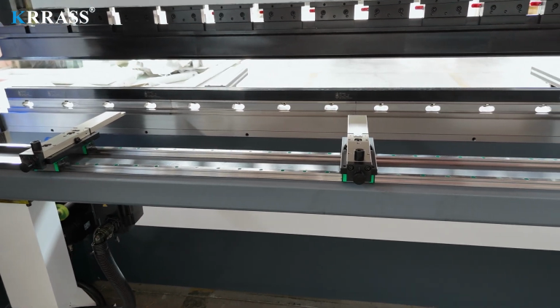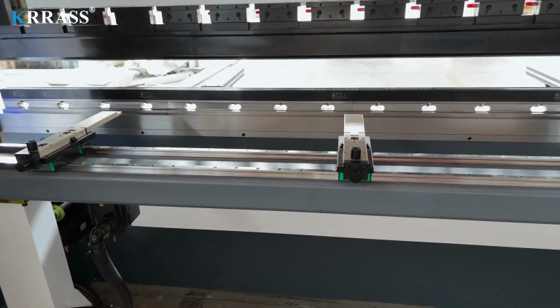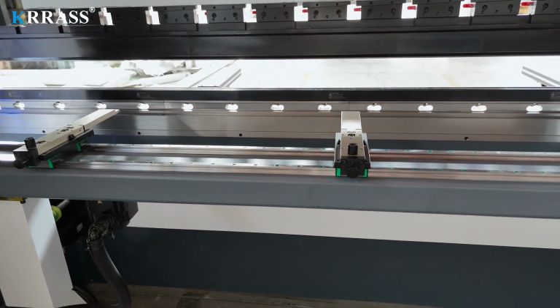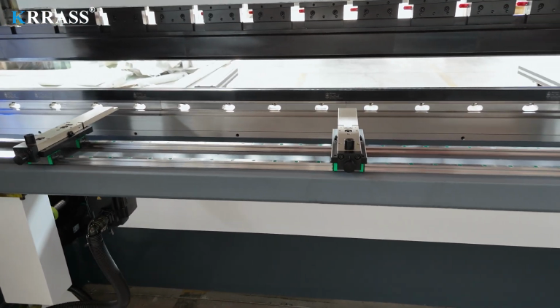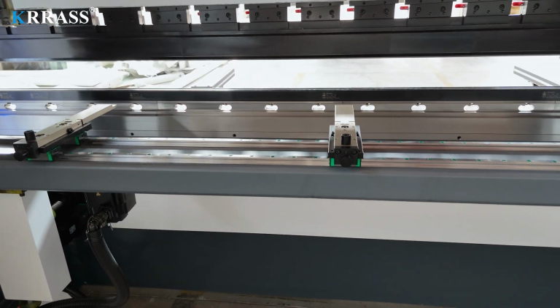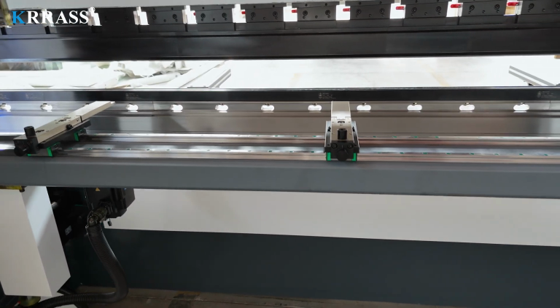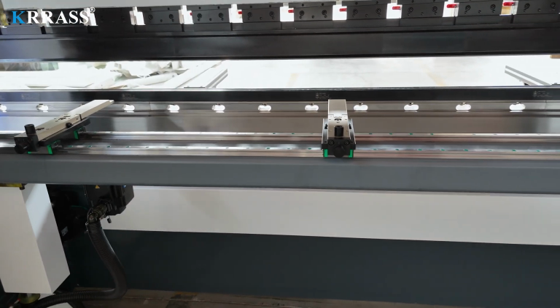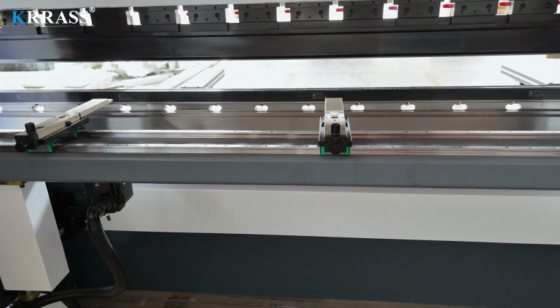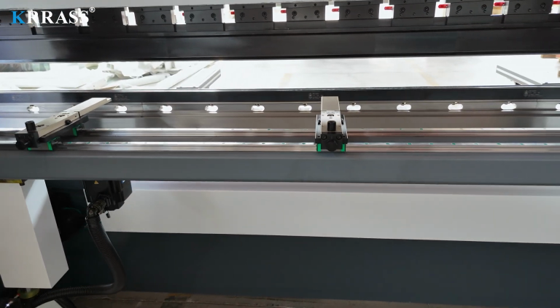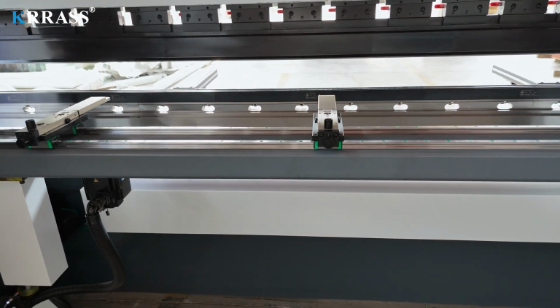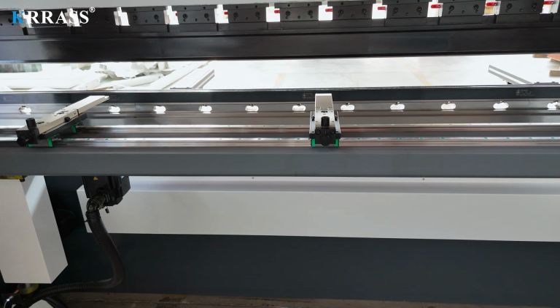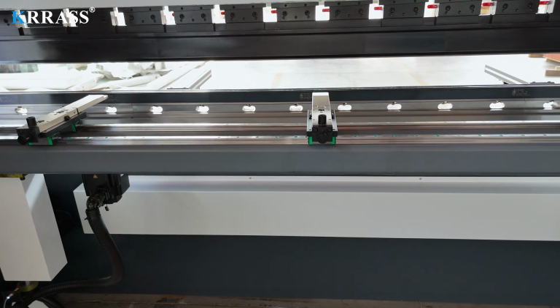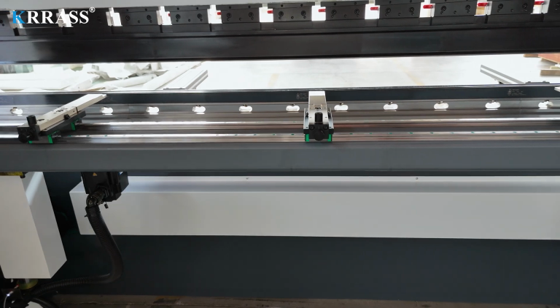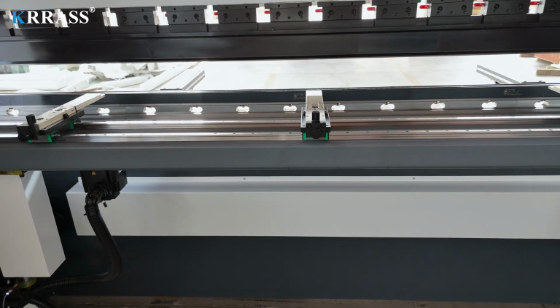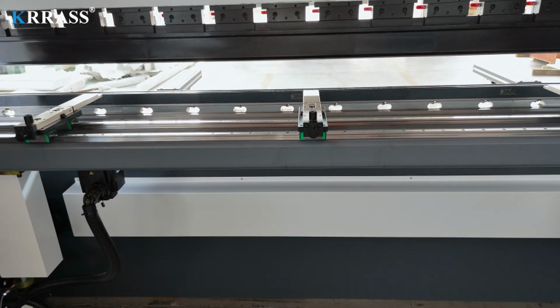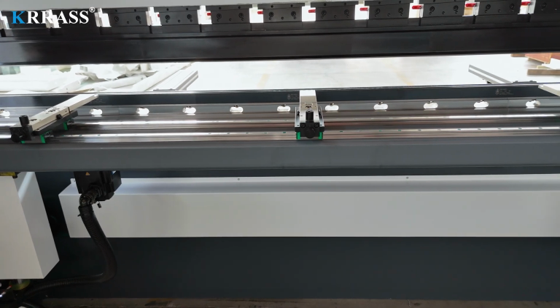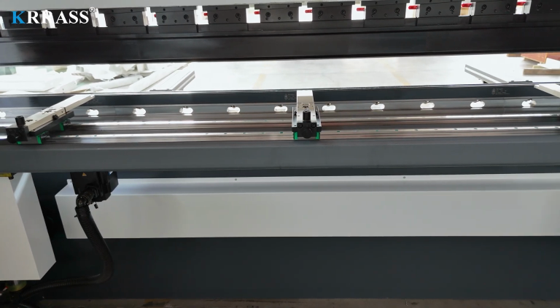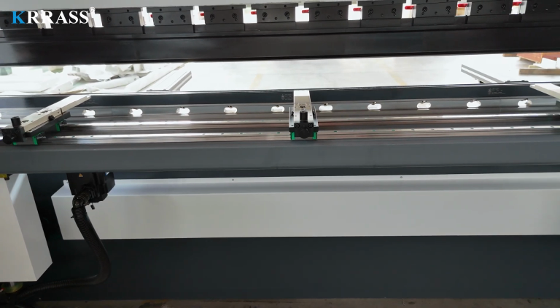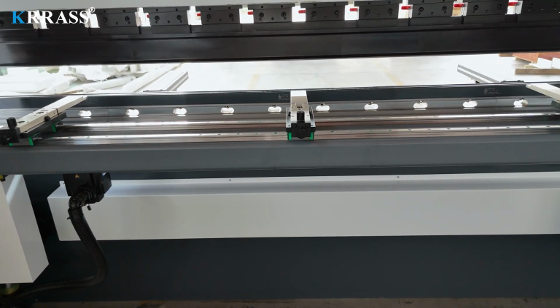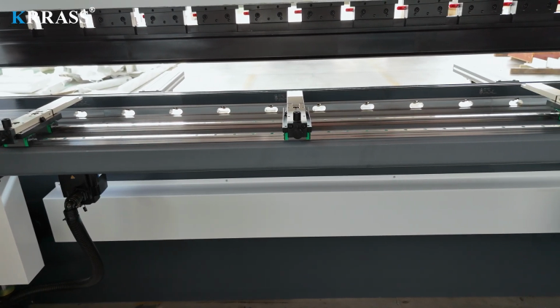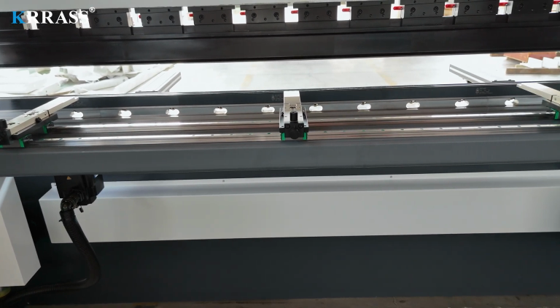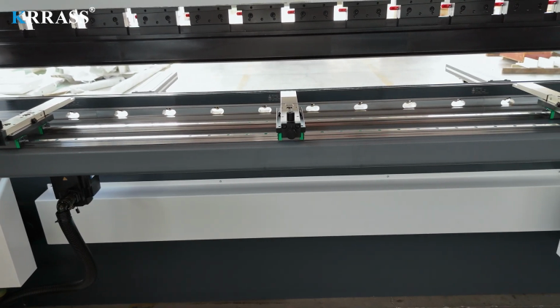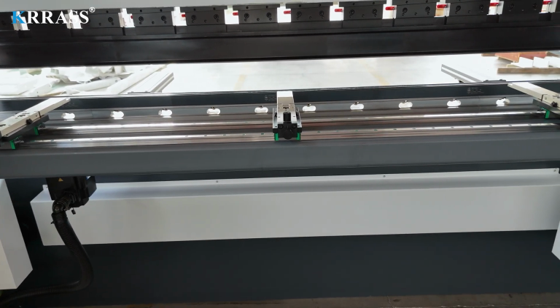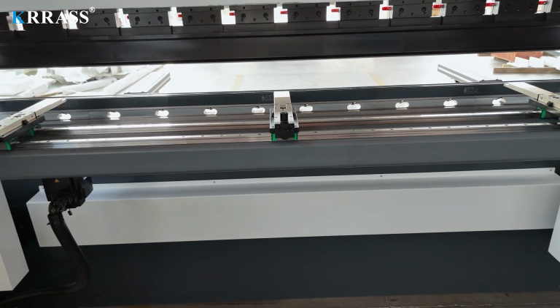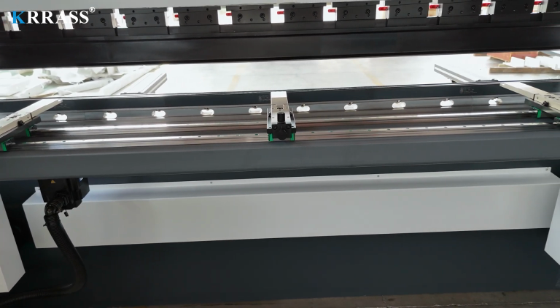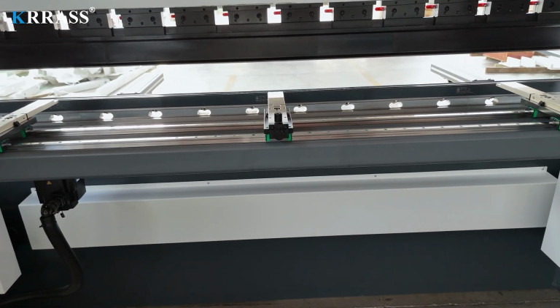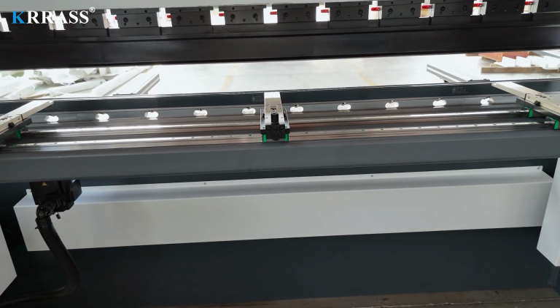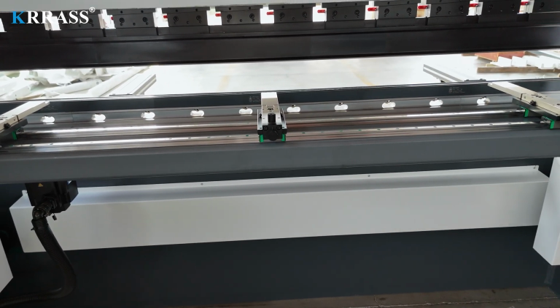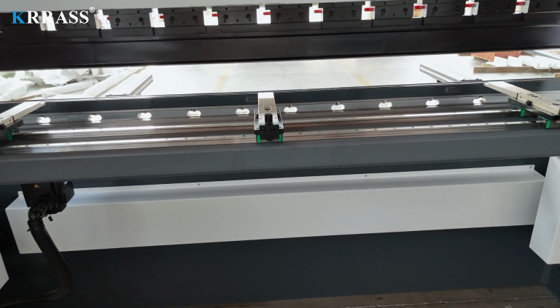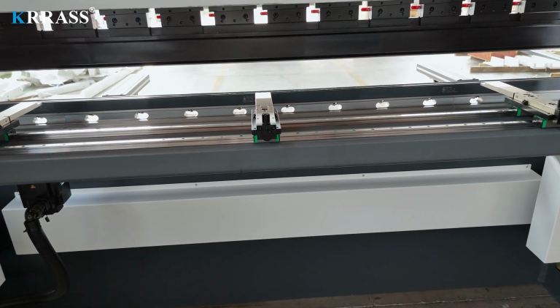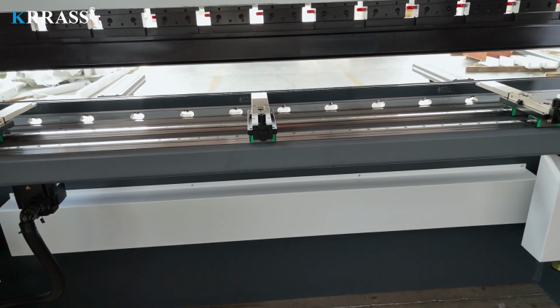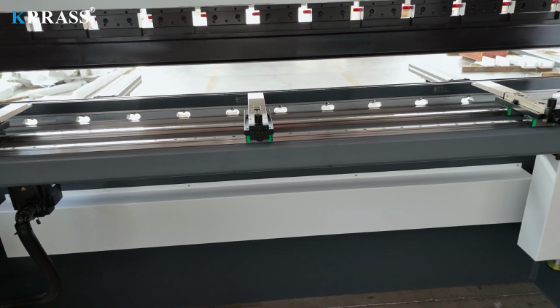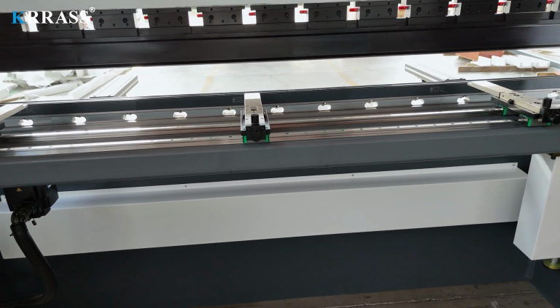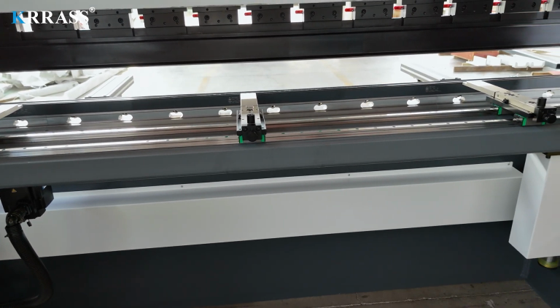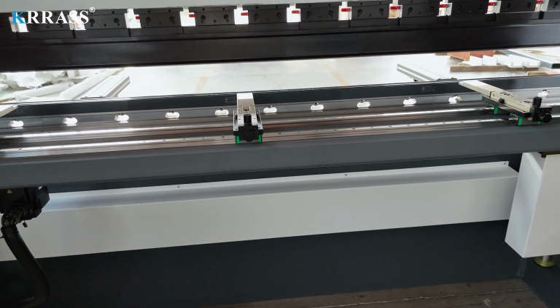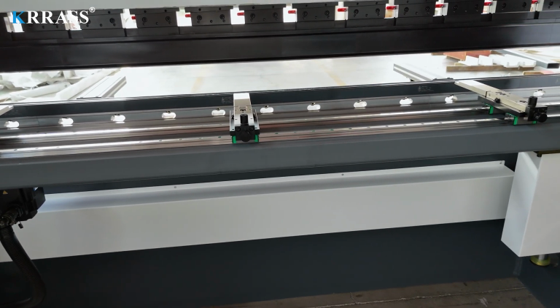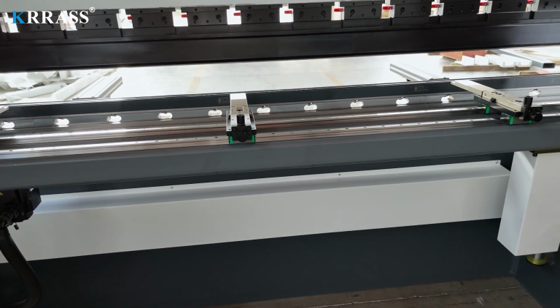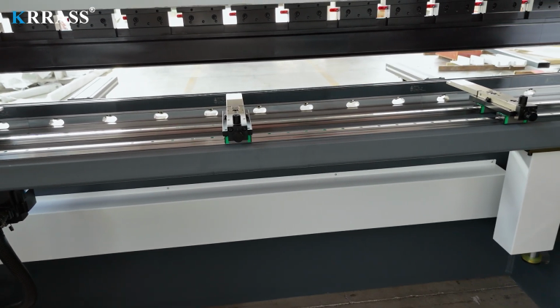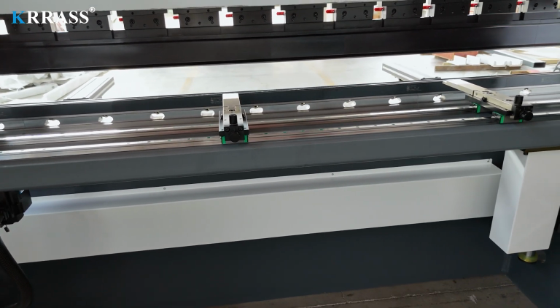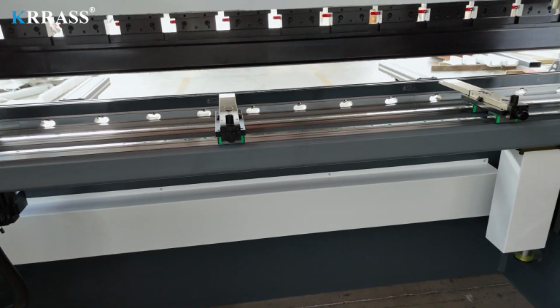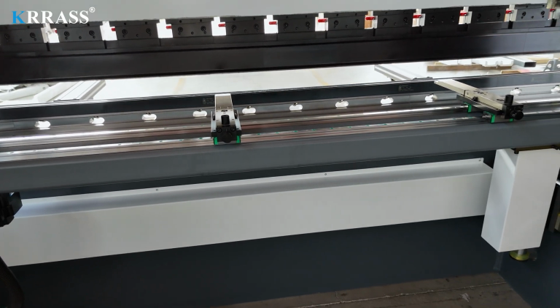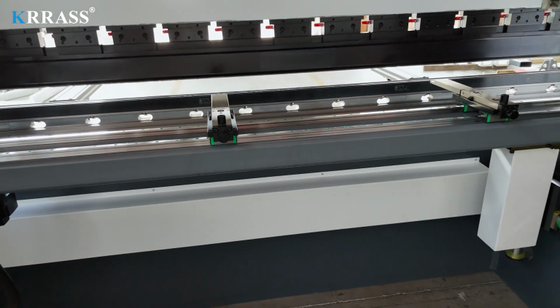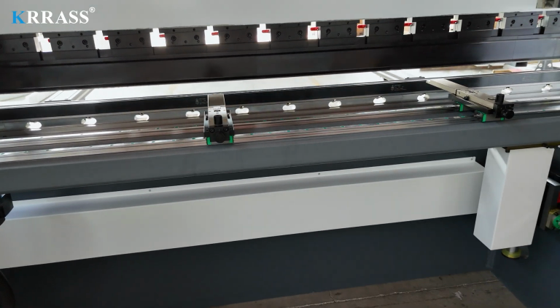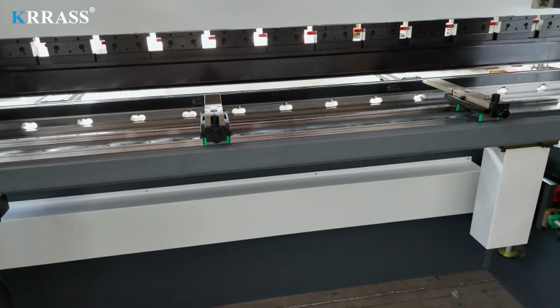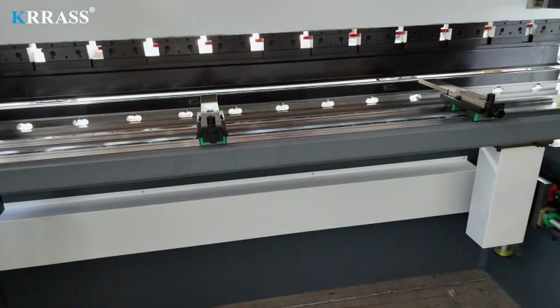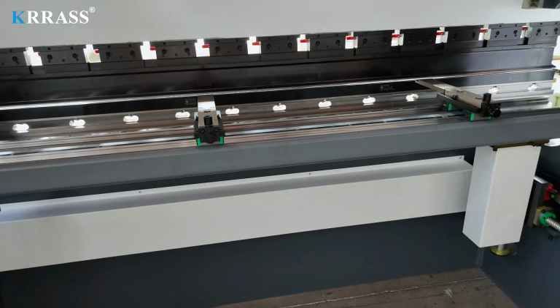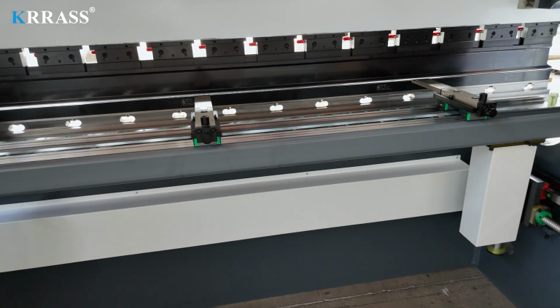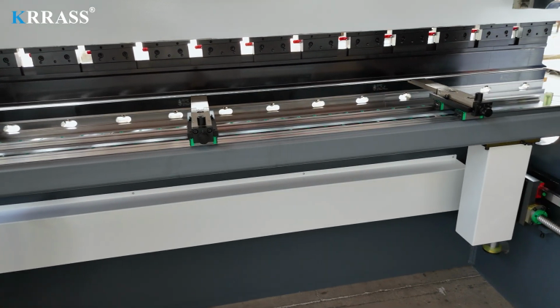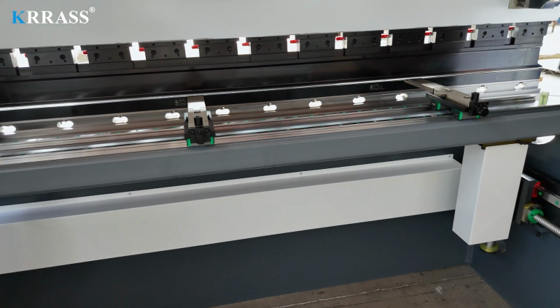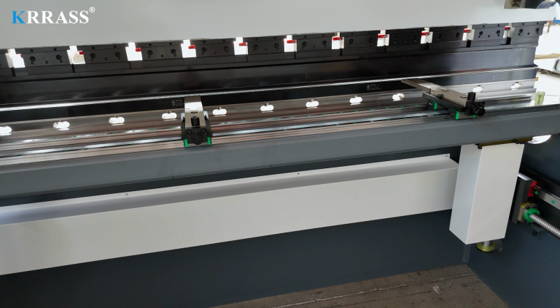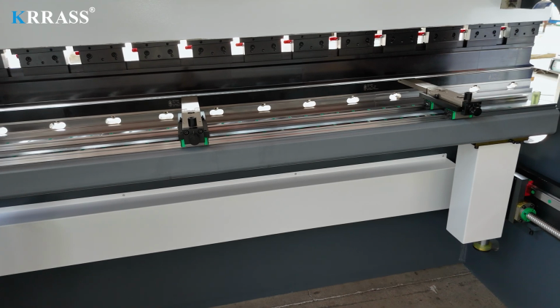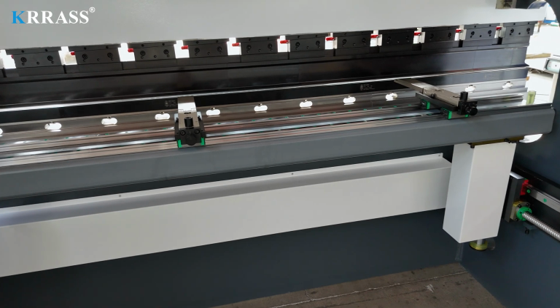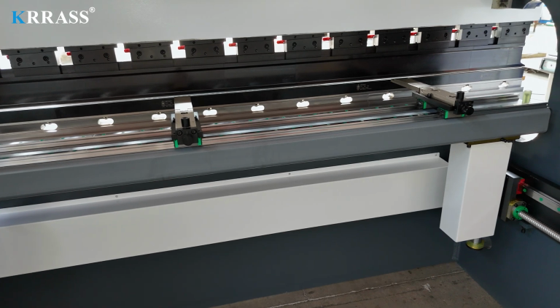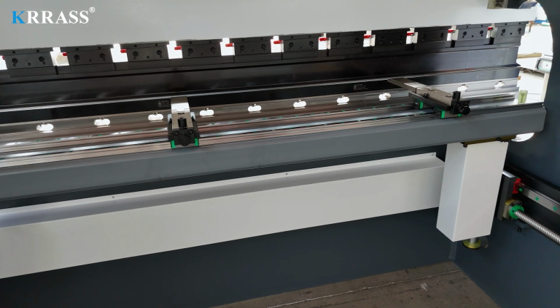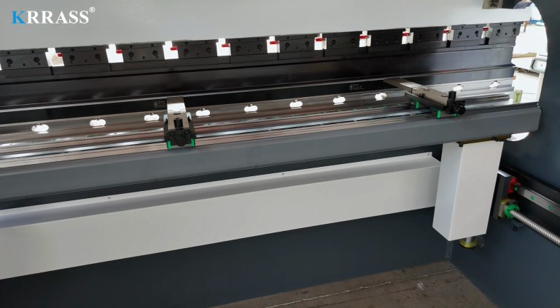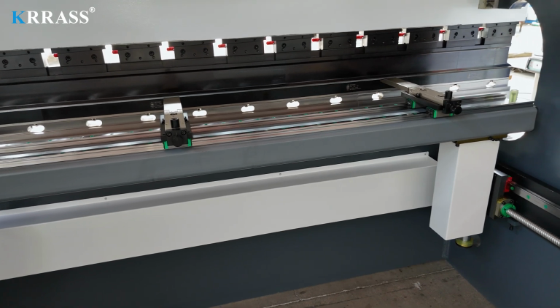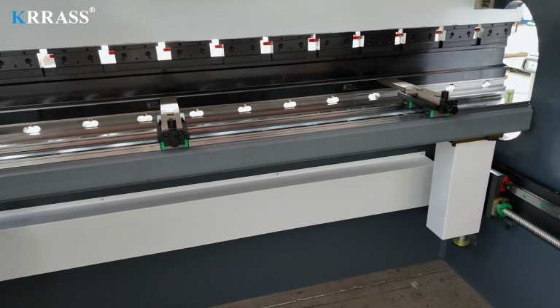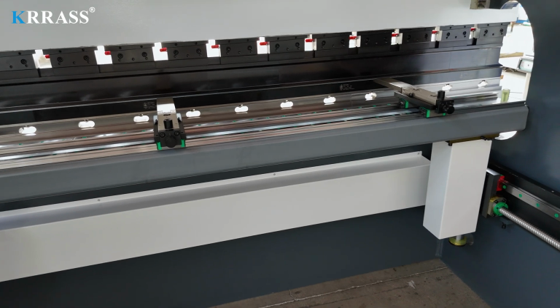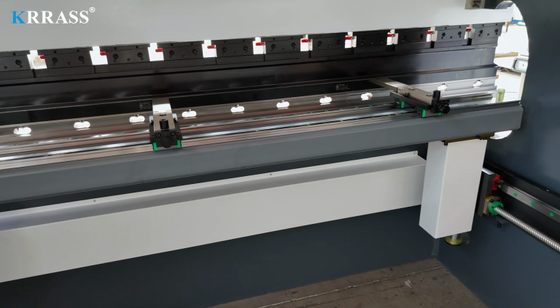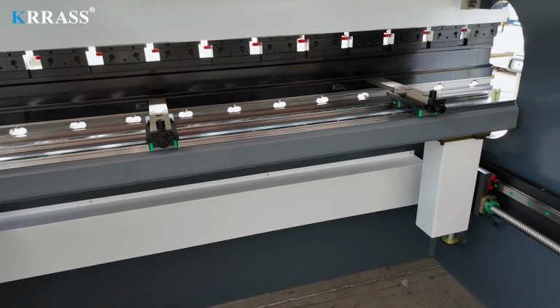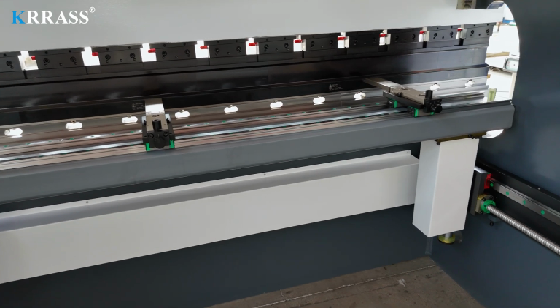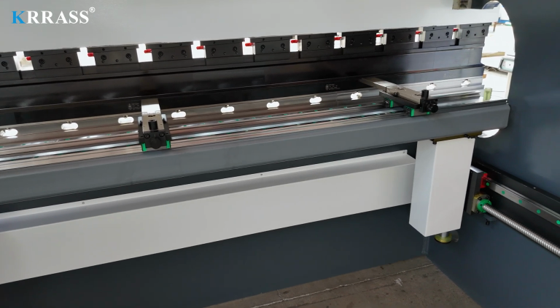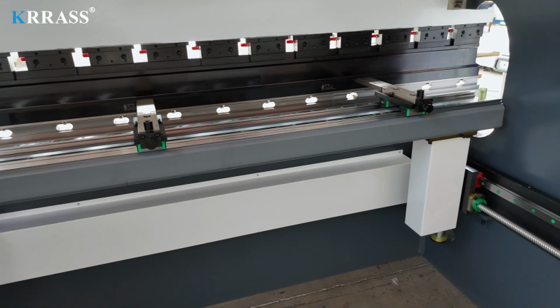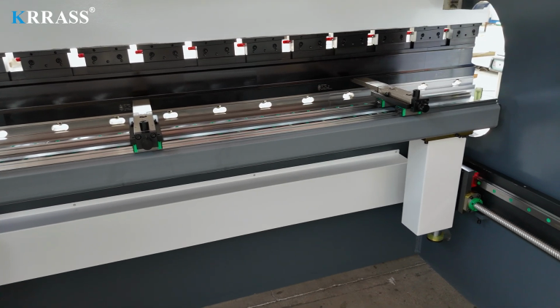The X-axis, Z-axis, and back gauge all use high-precision linear guides and ball screws to further improve bending accuracy.